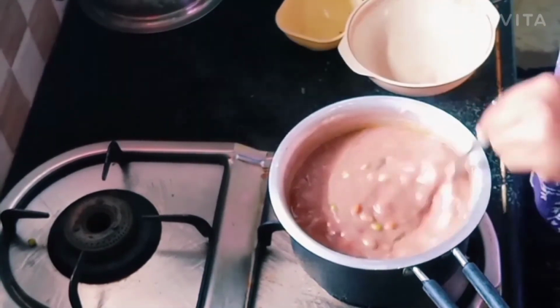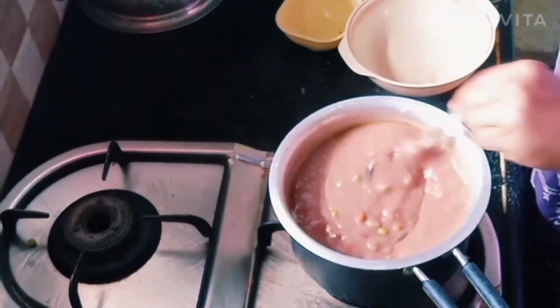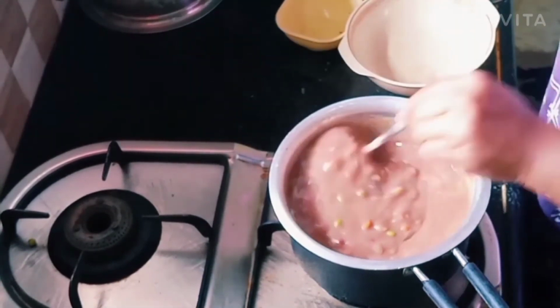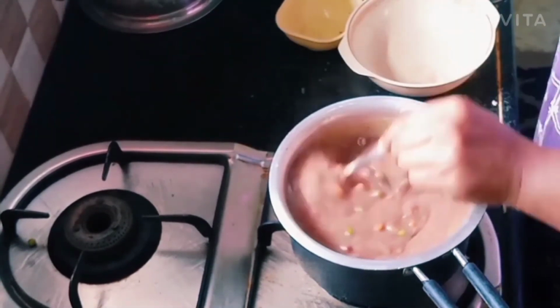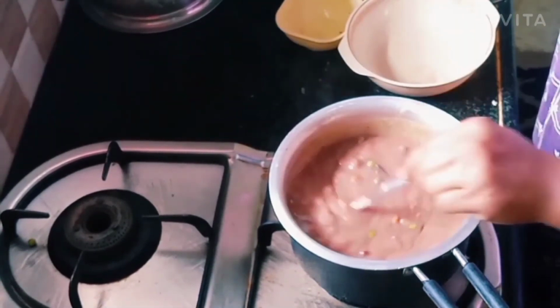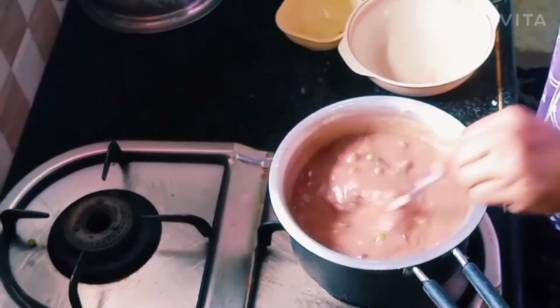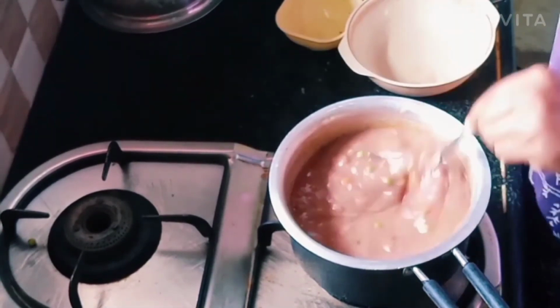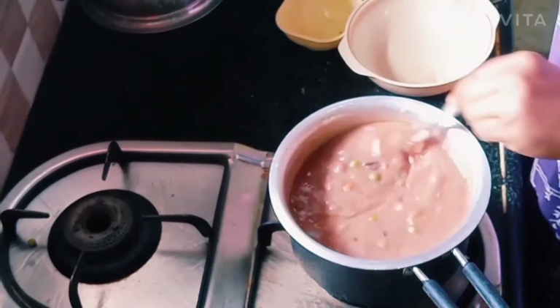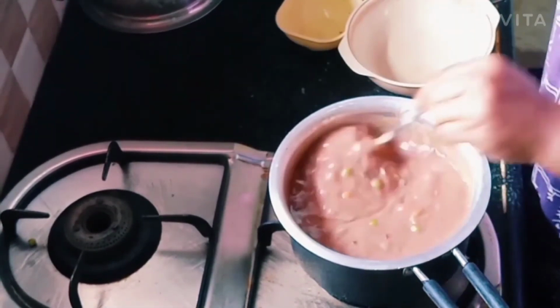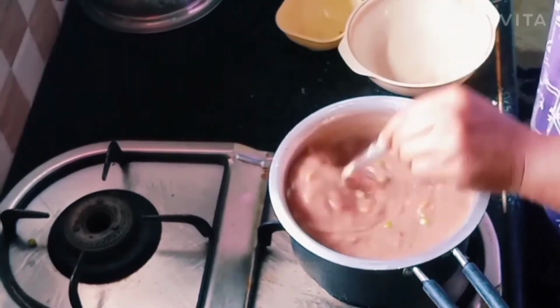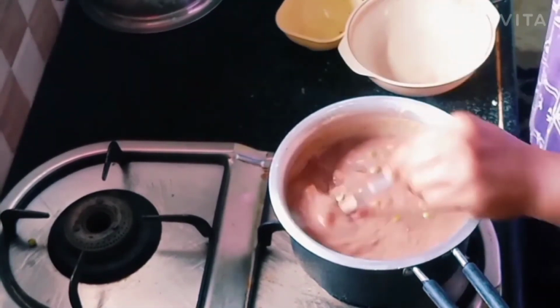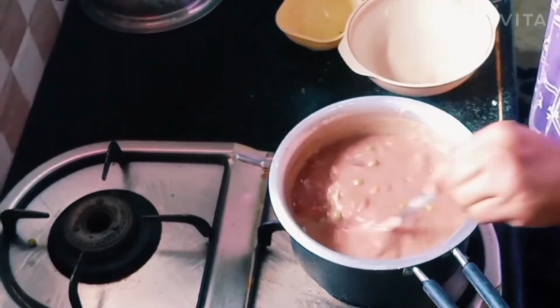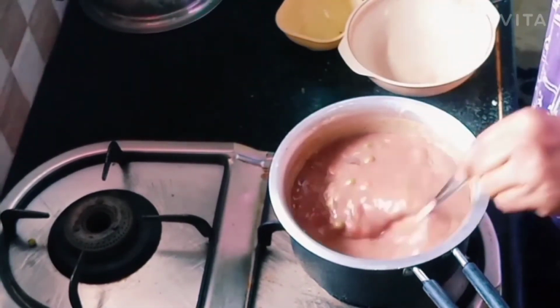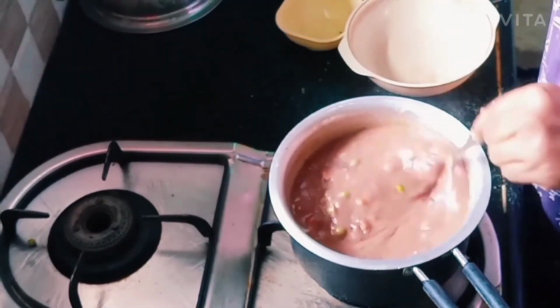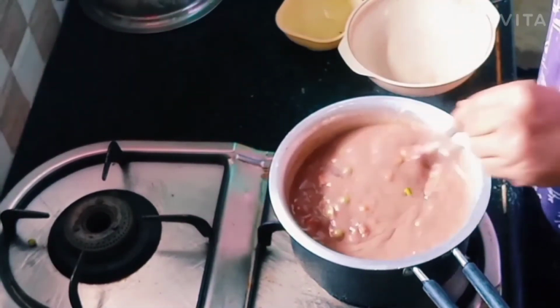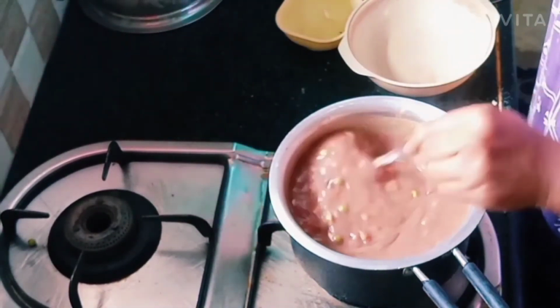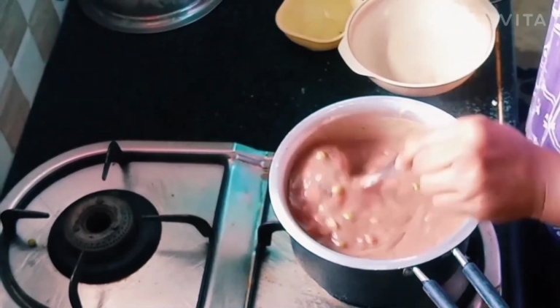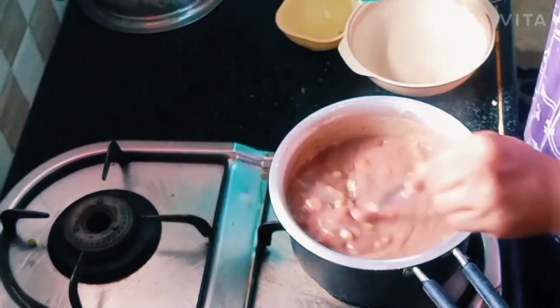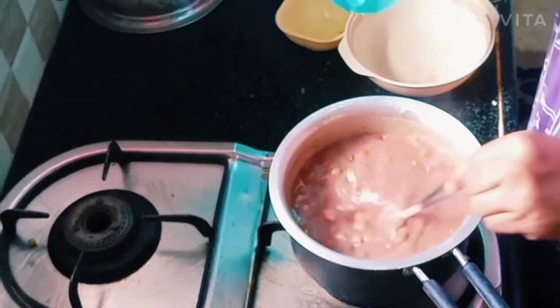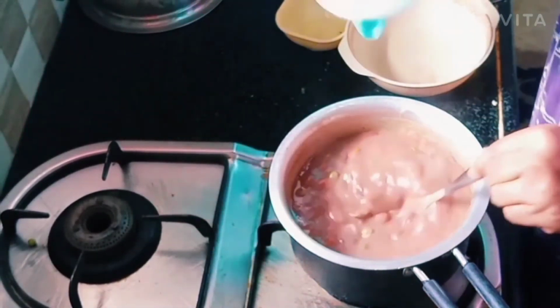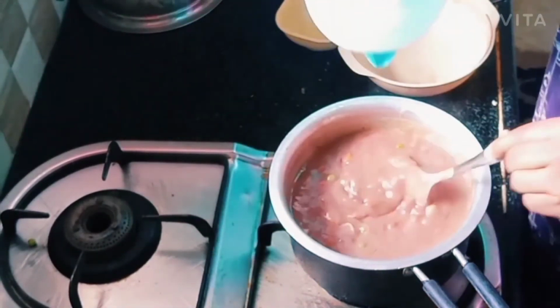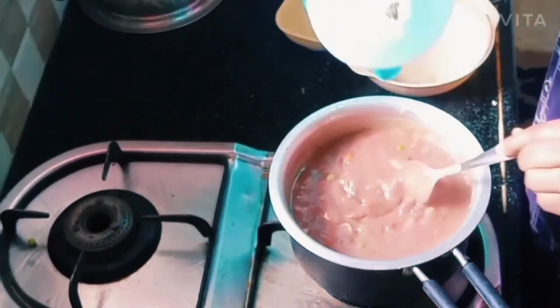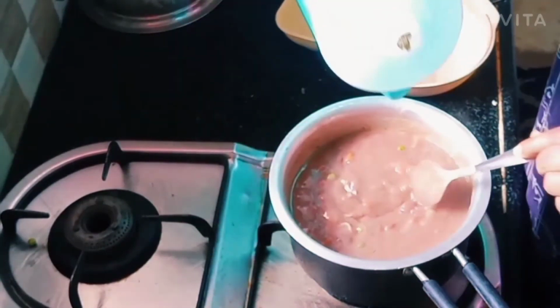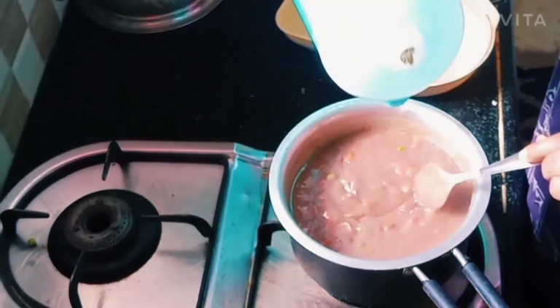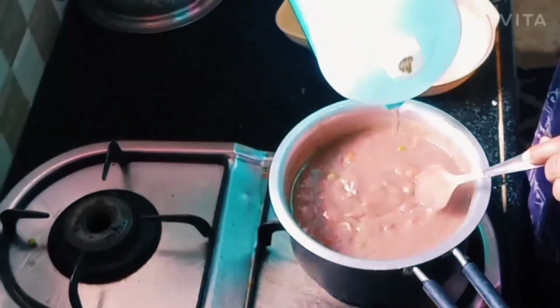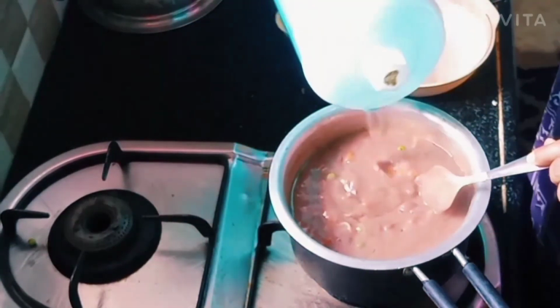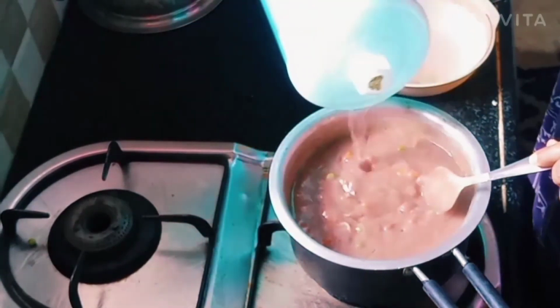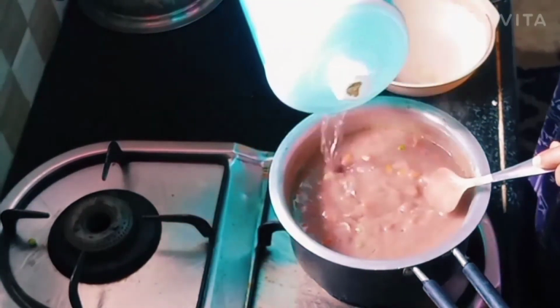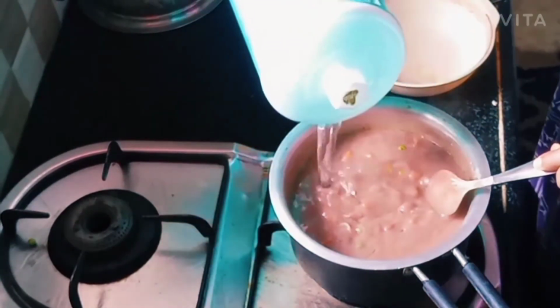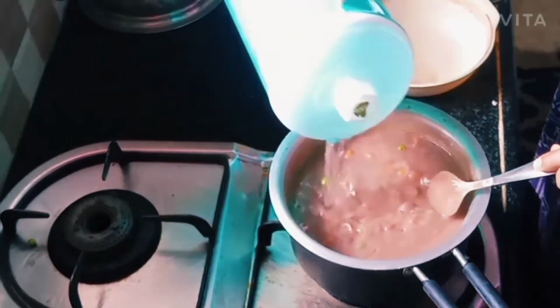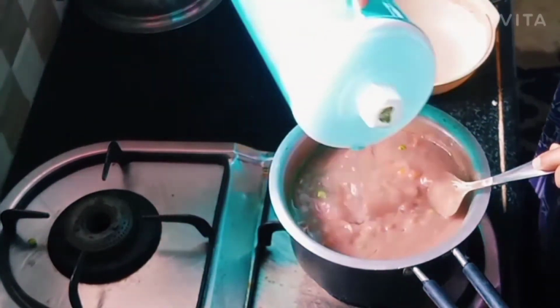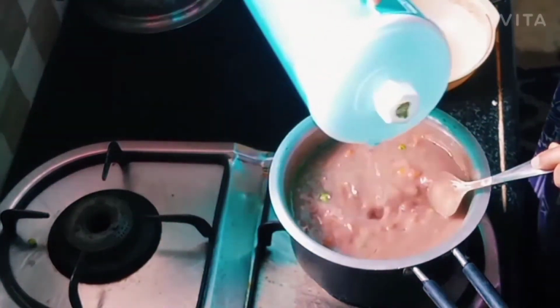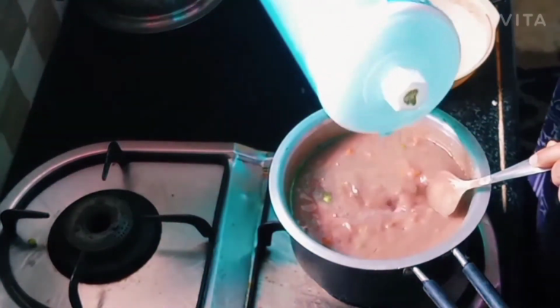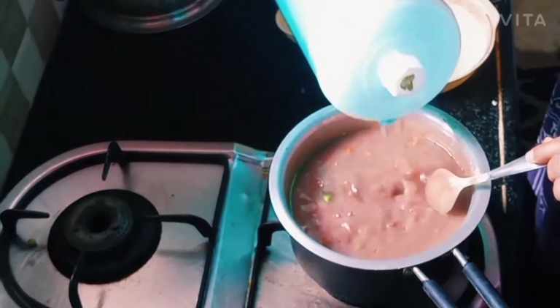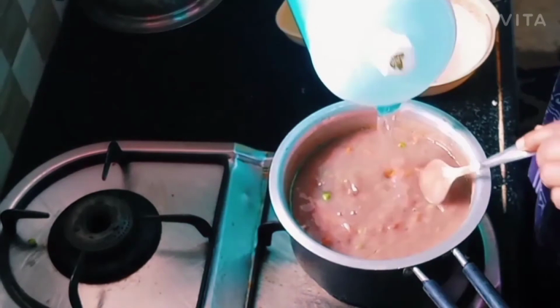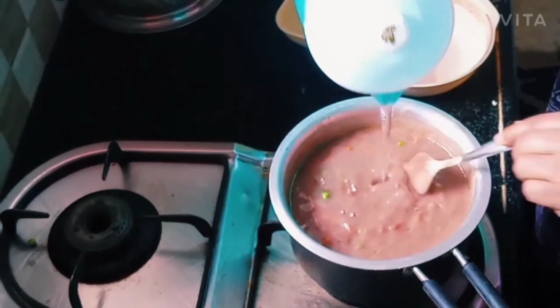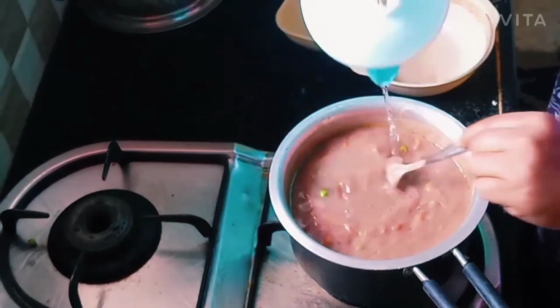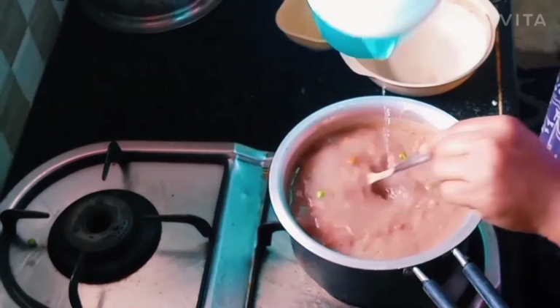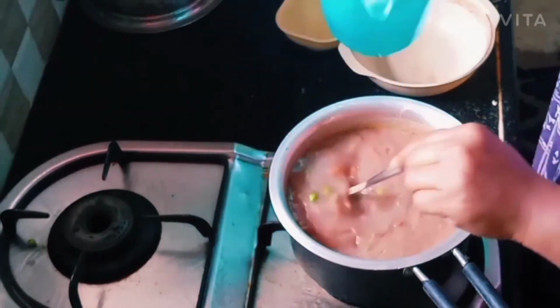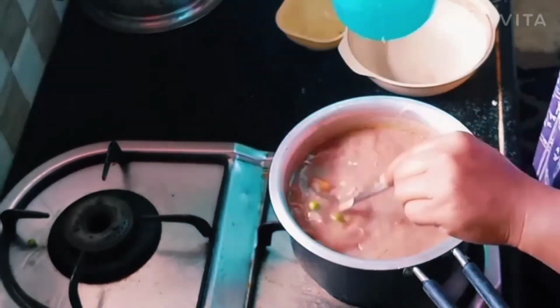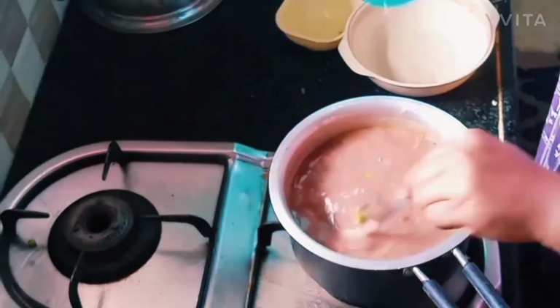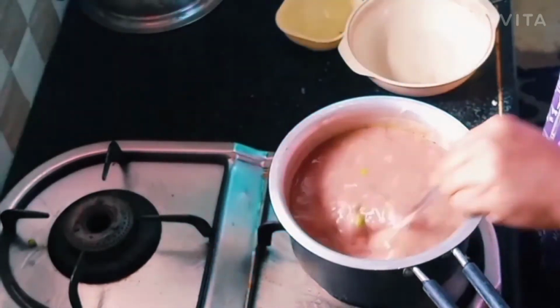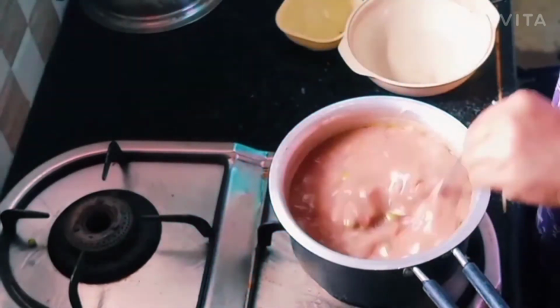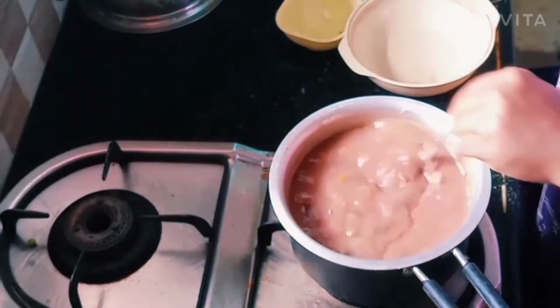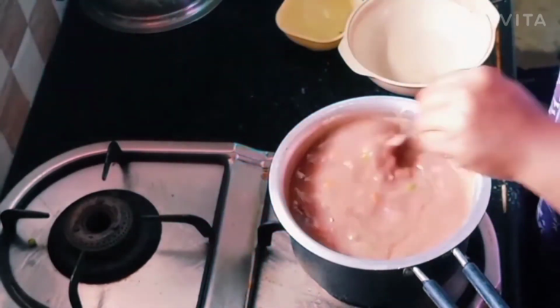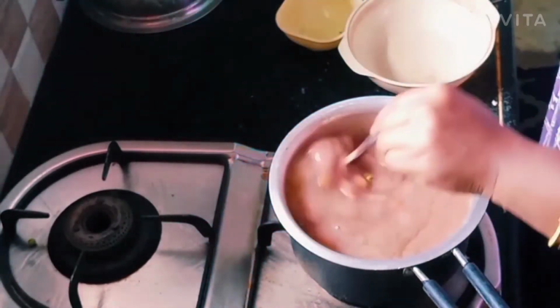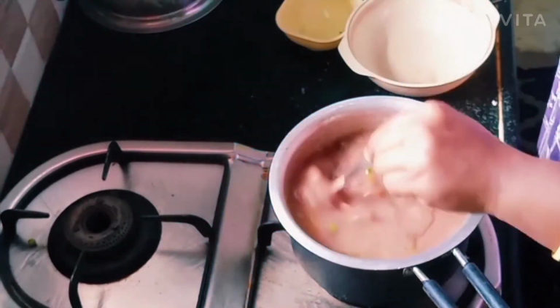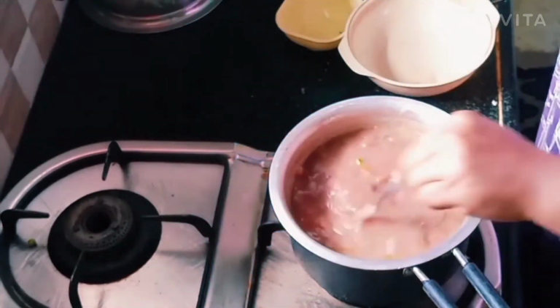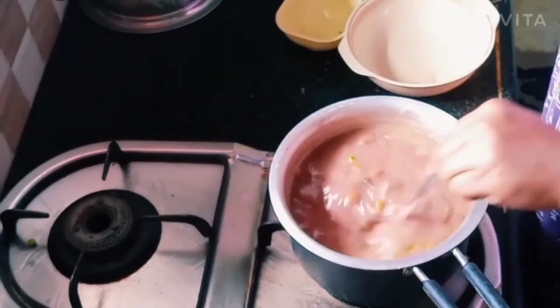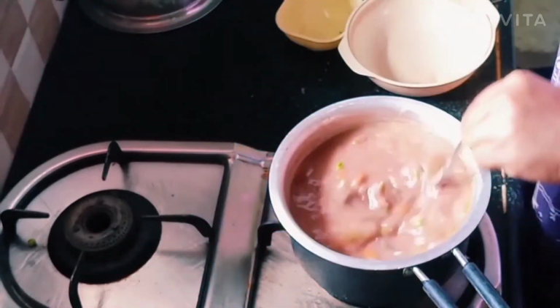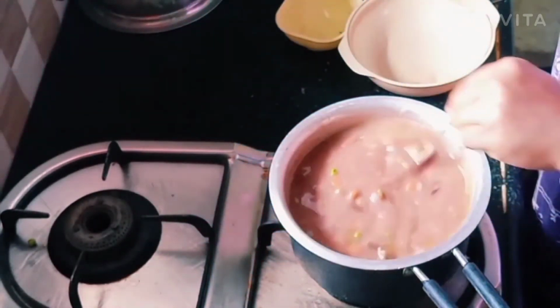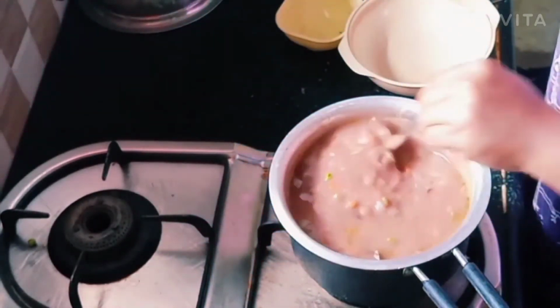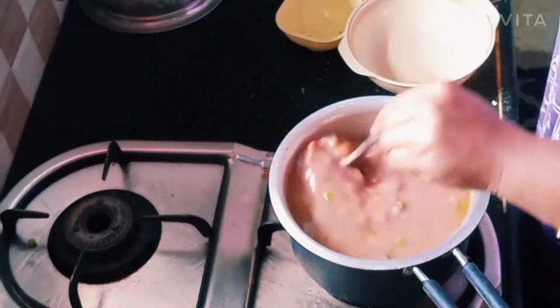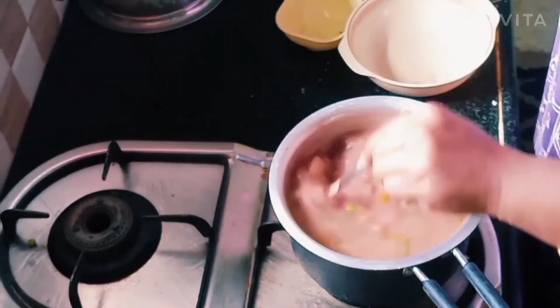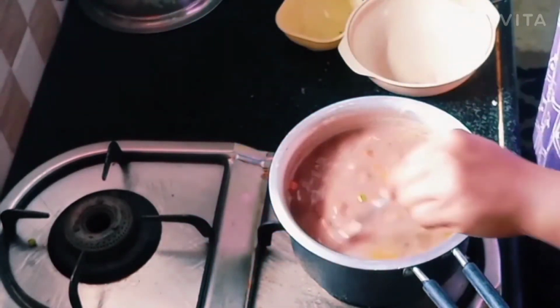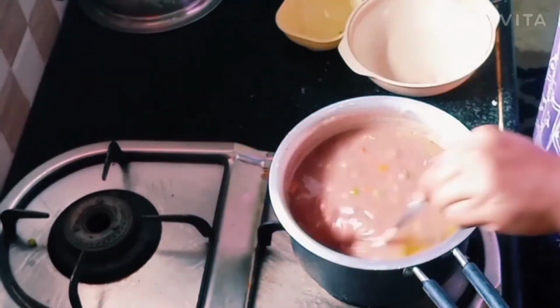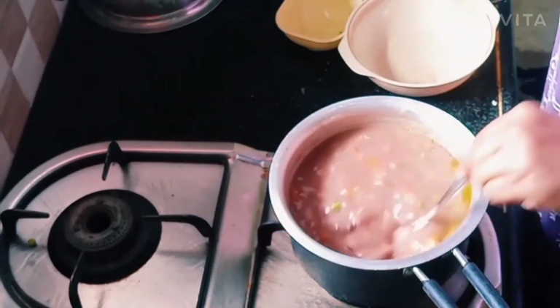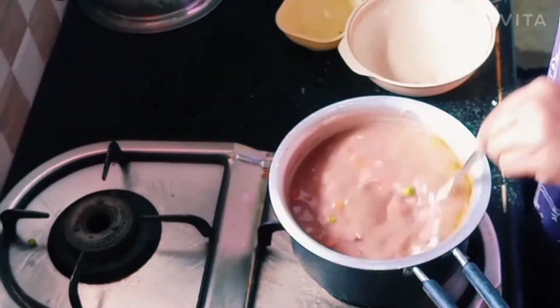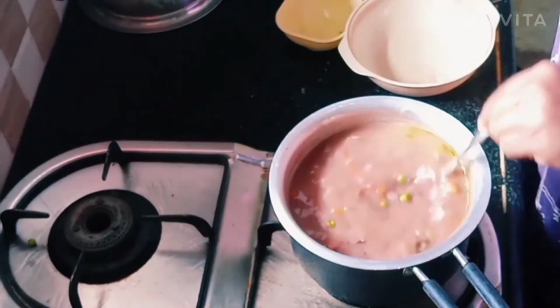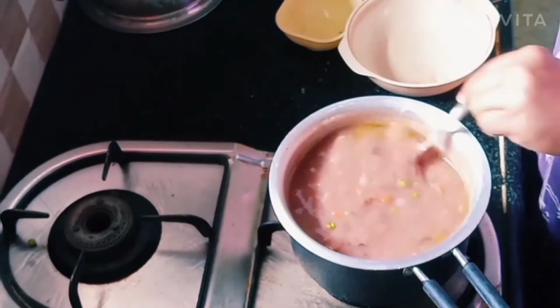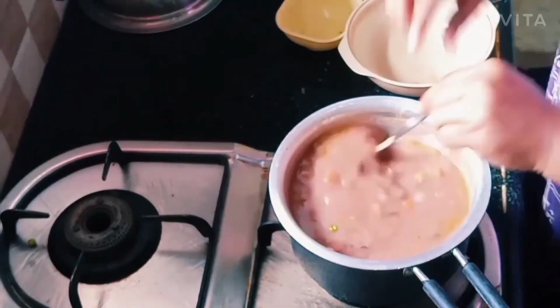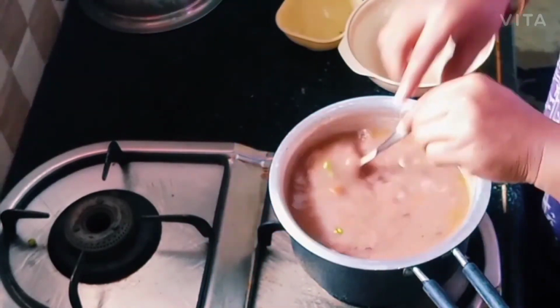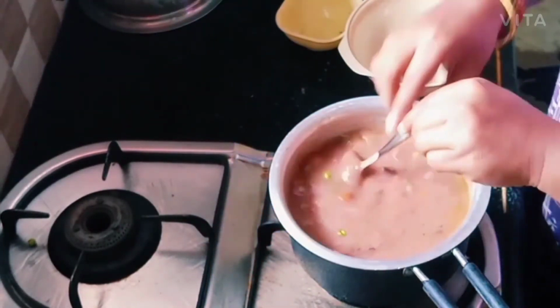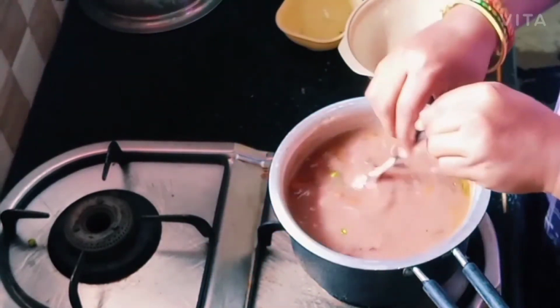This soup is ready. I am going to make soup.